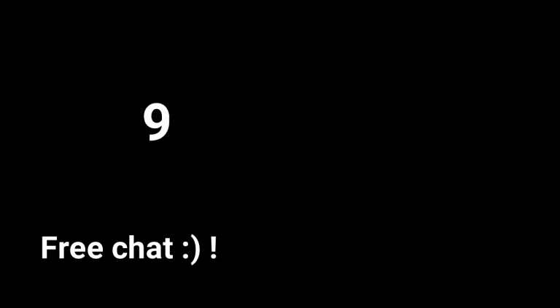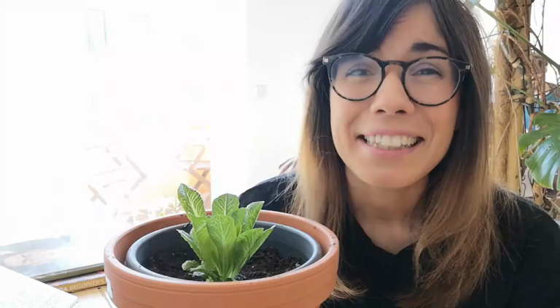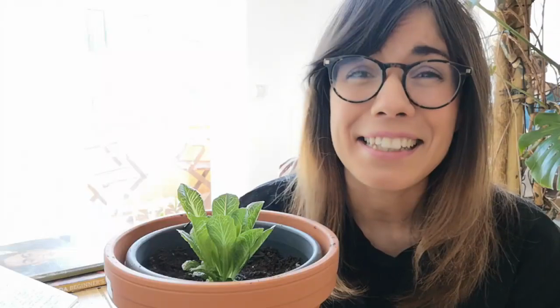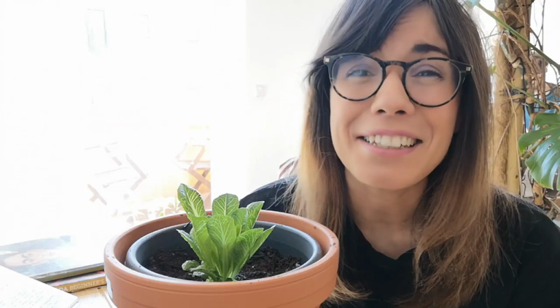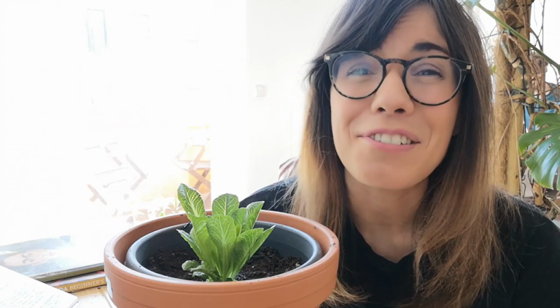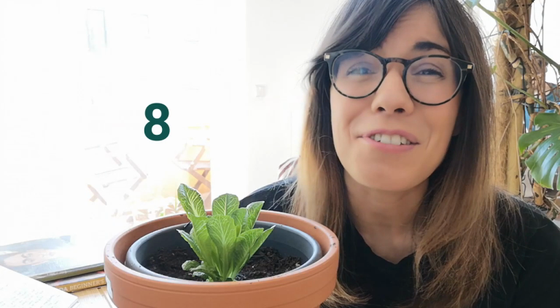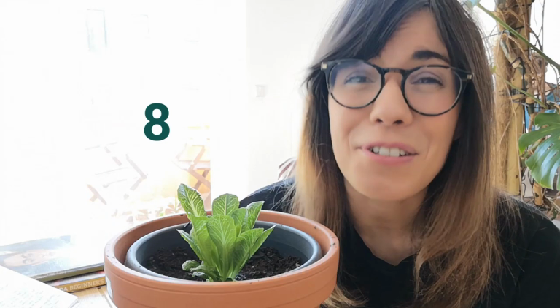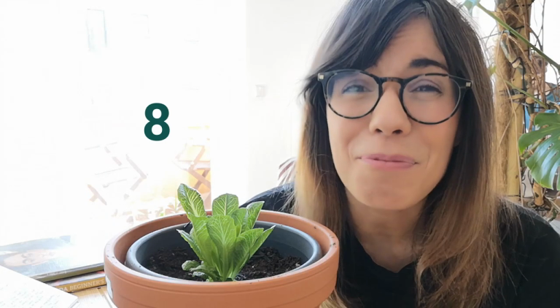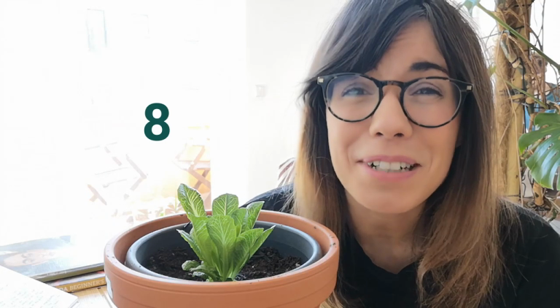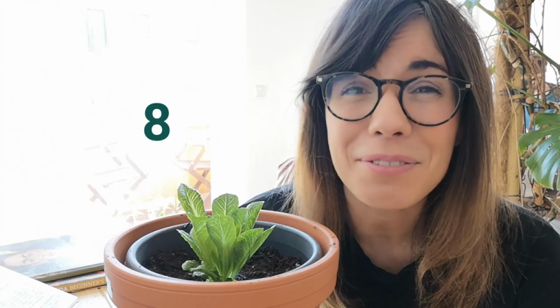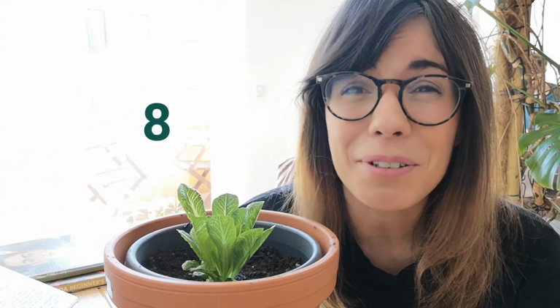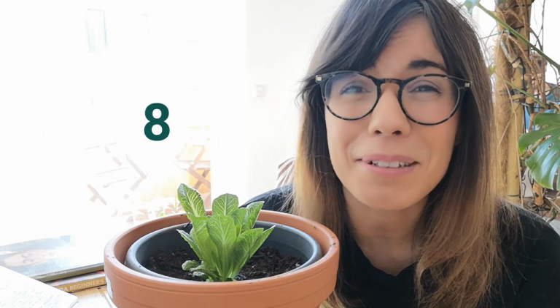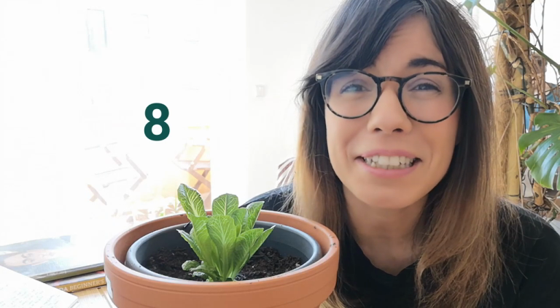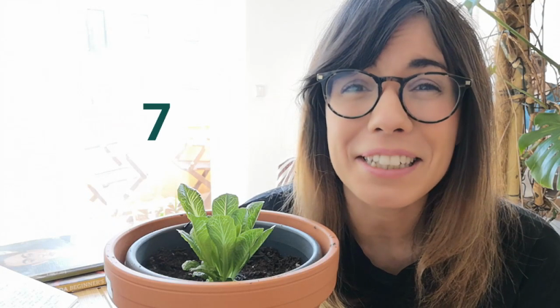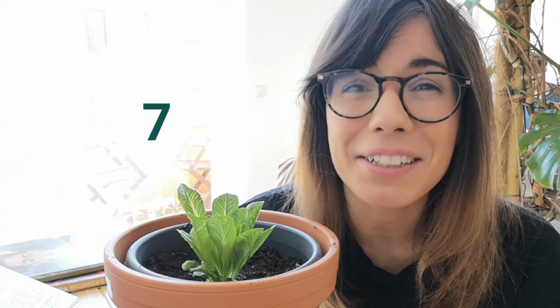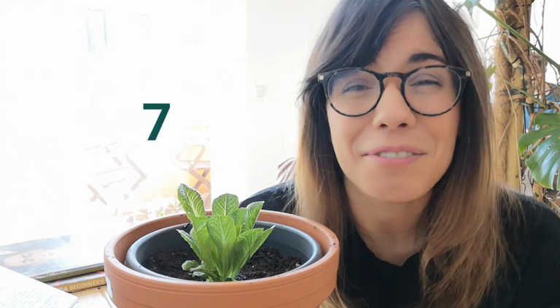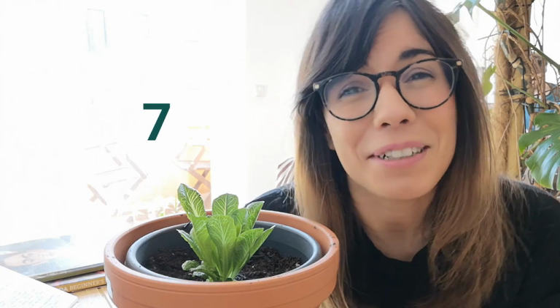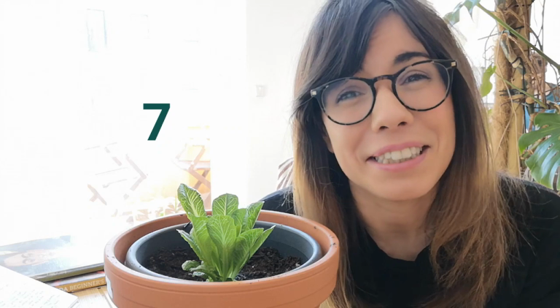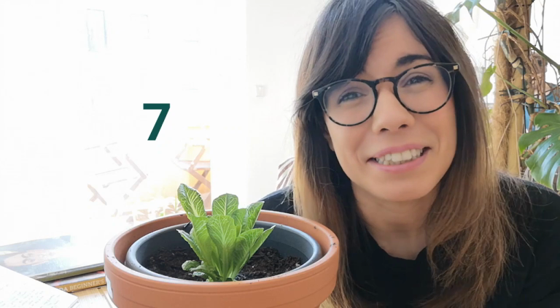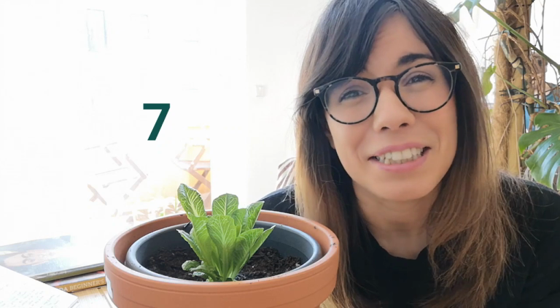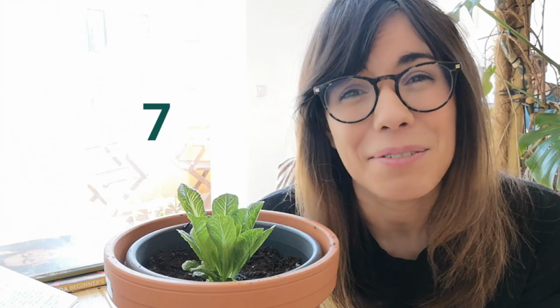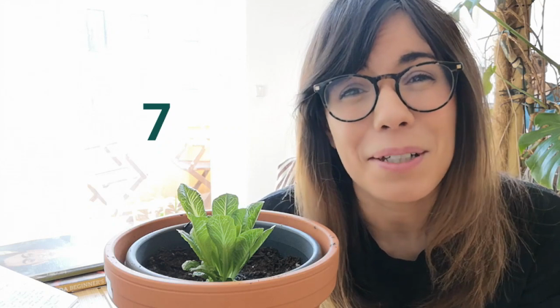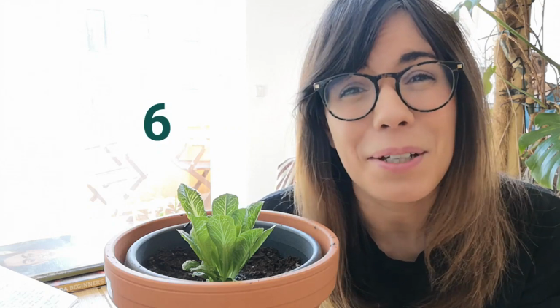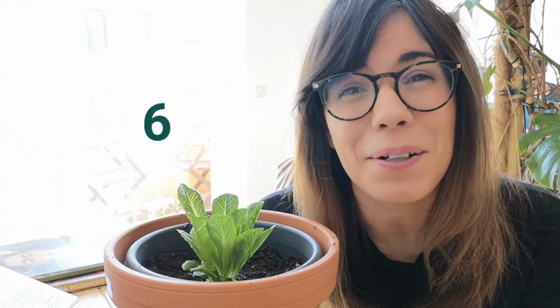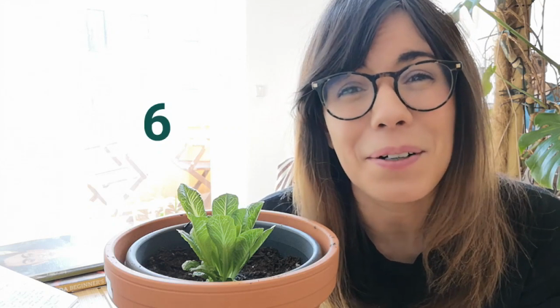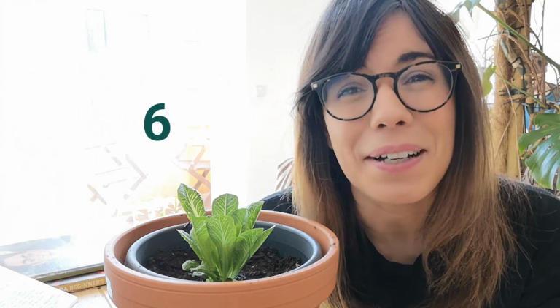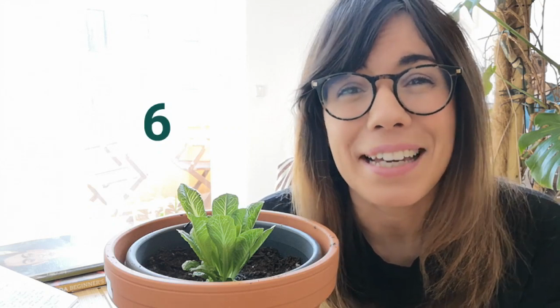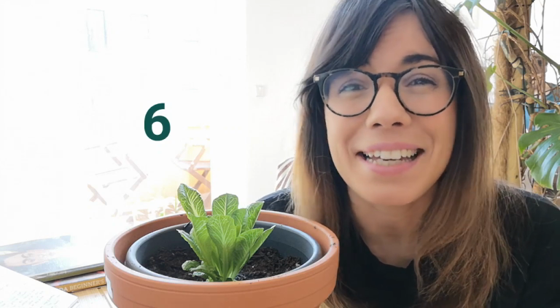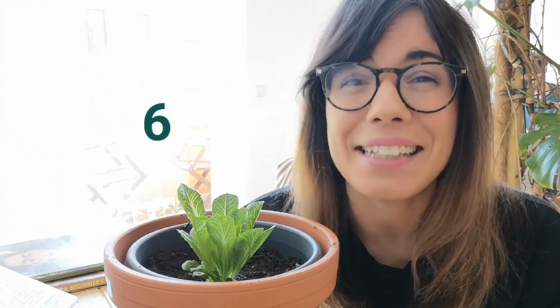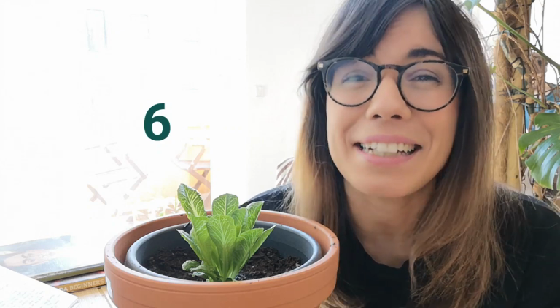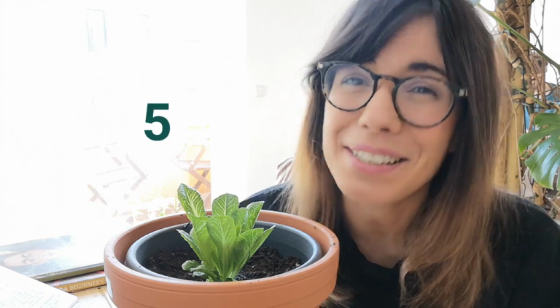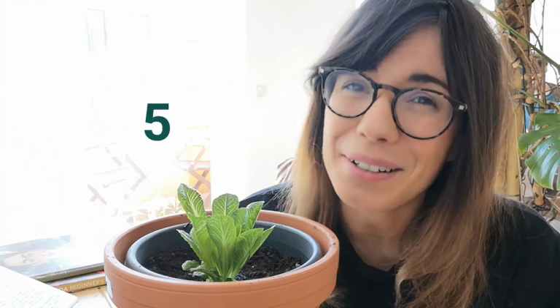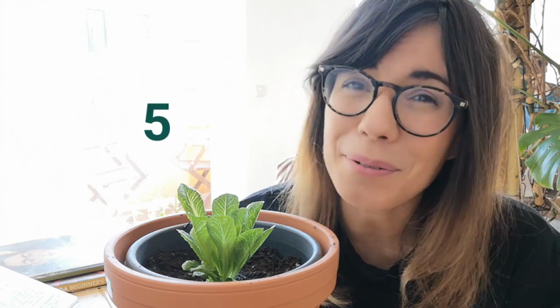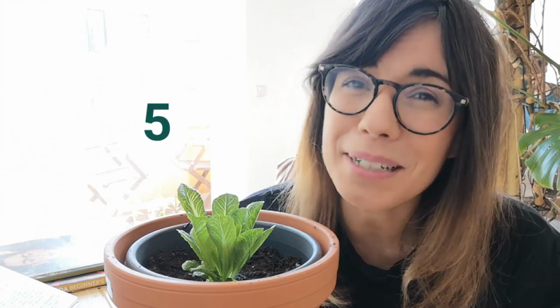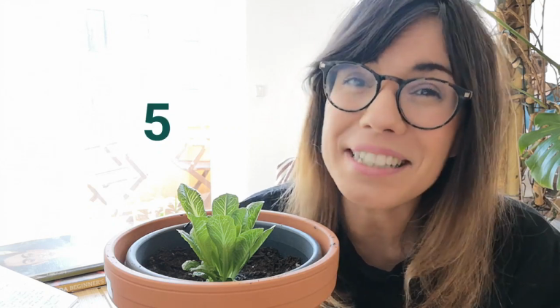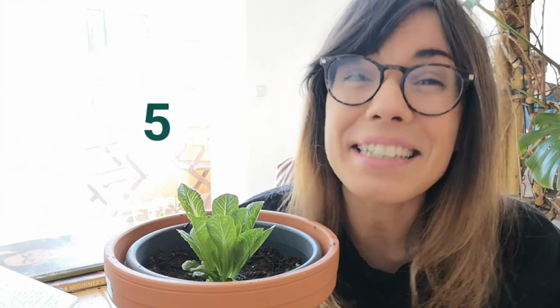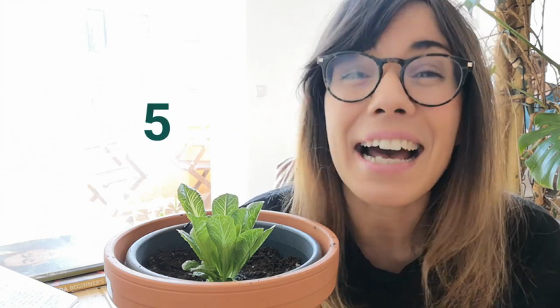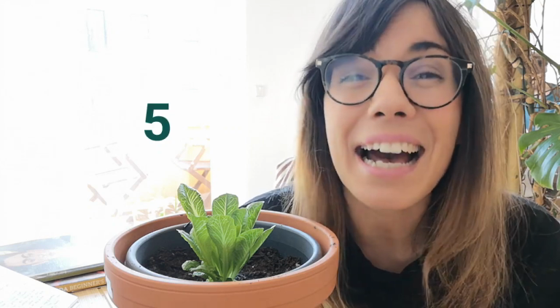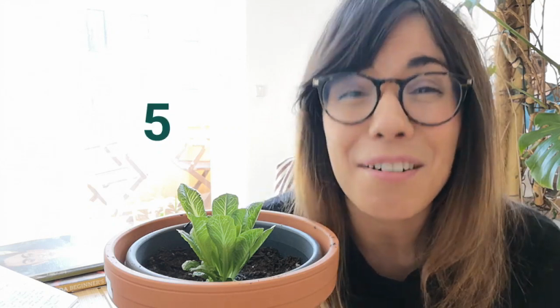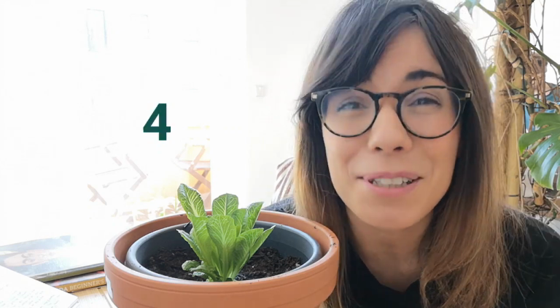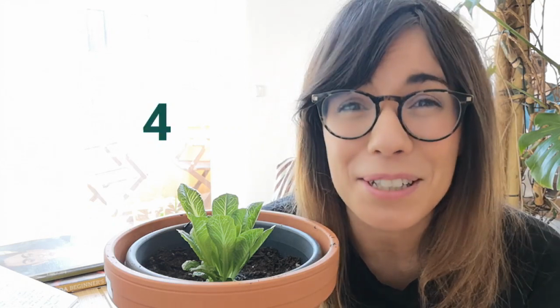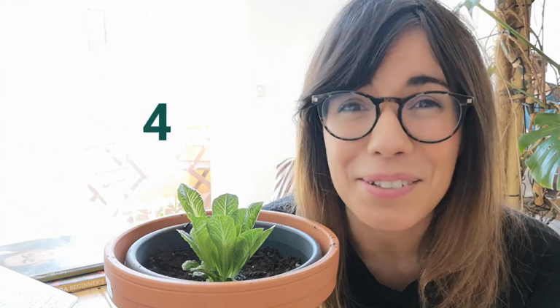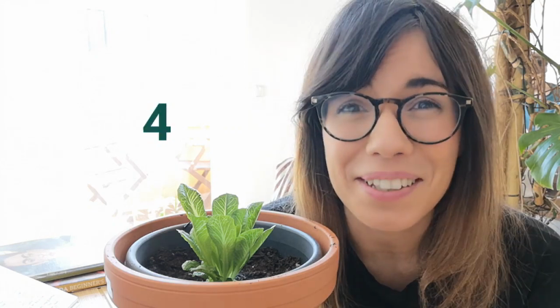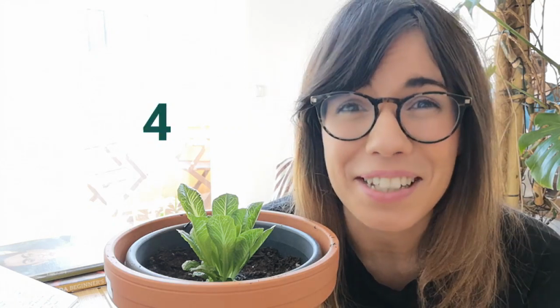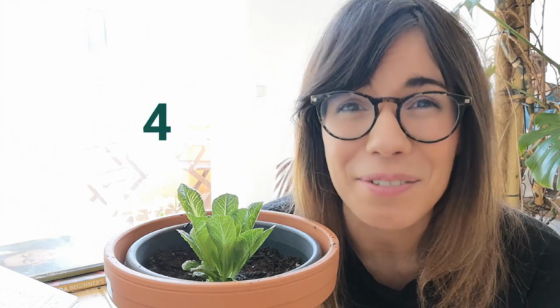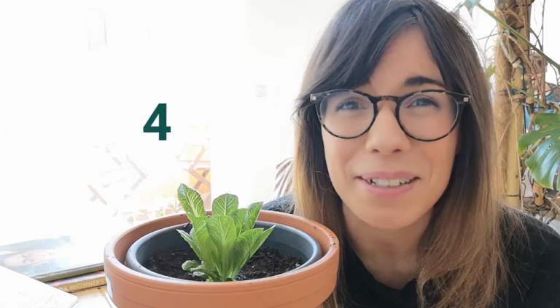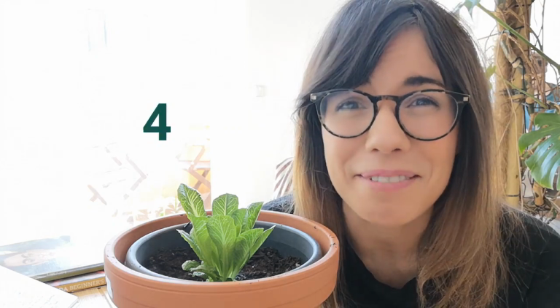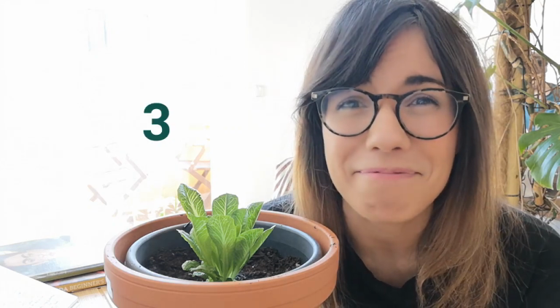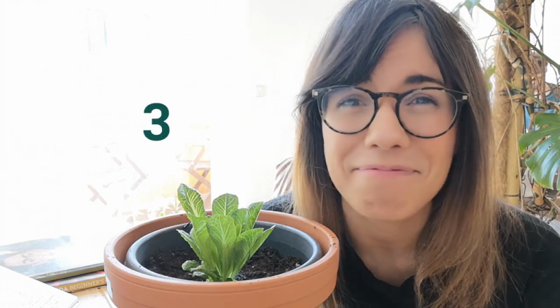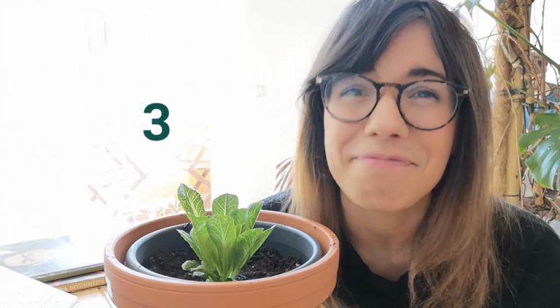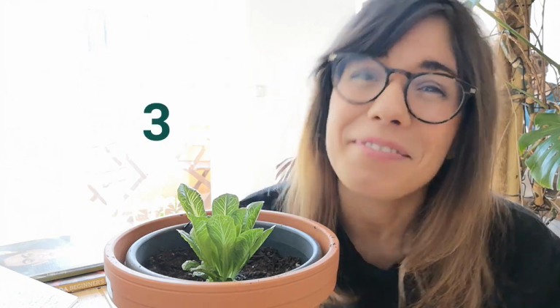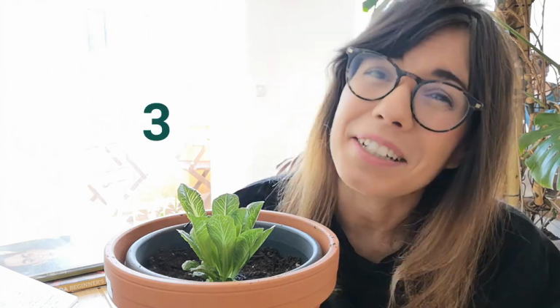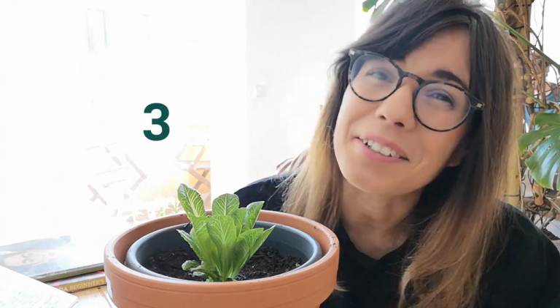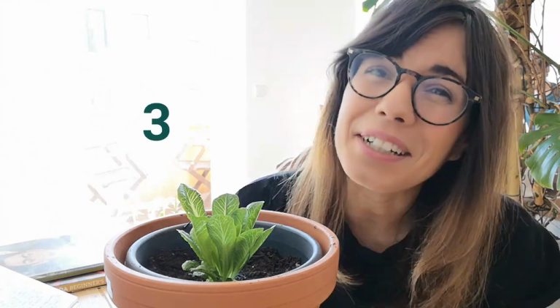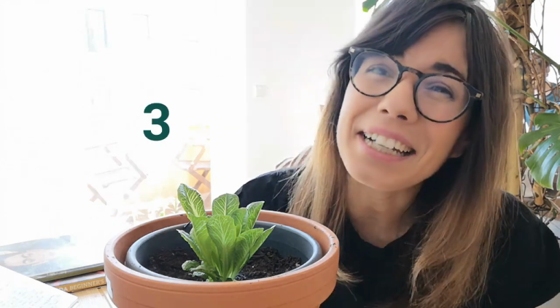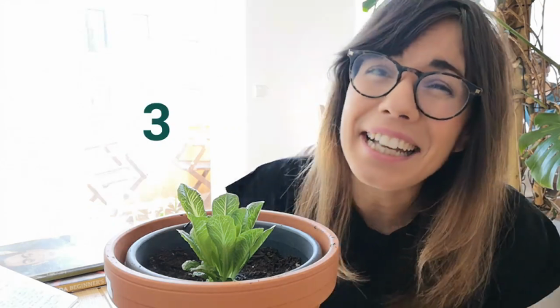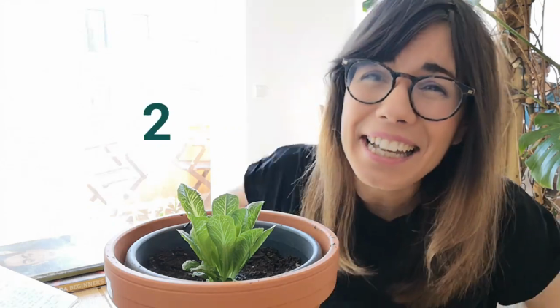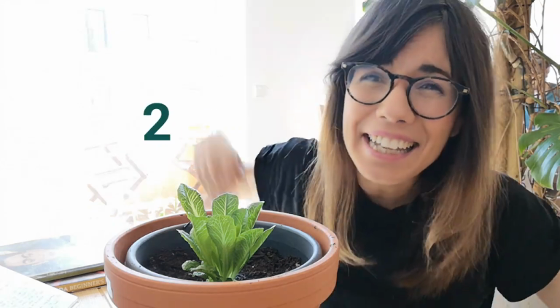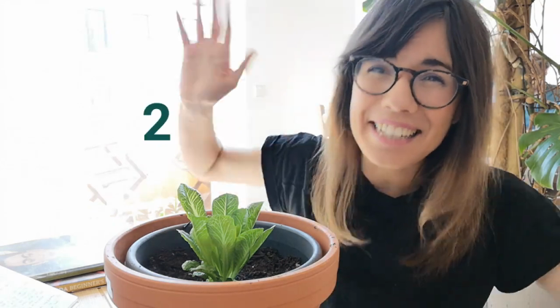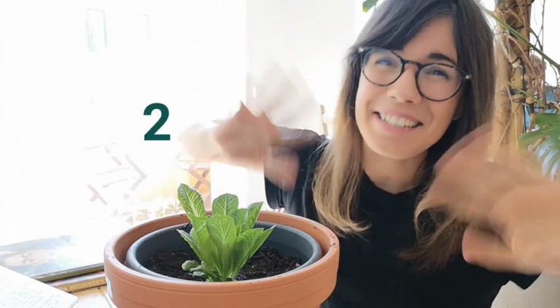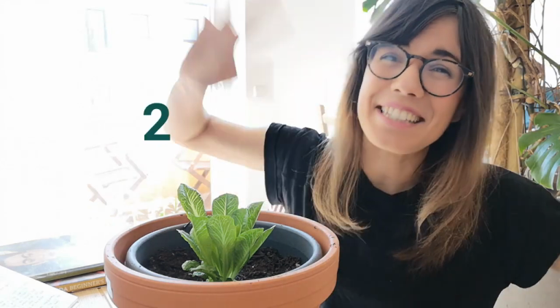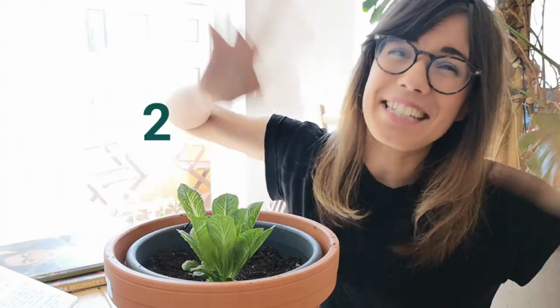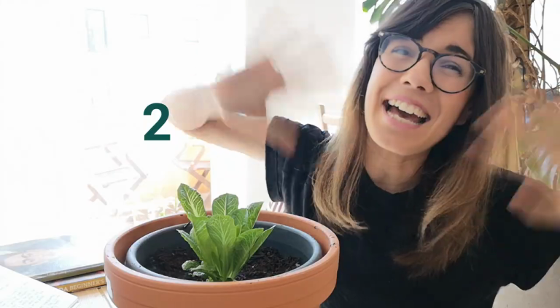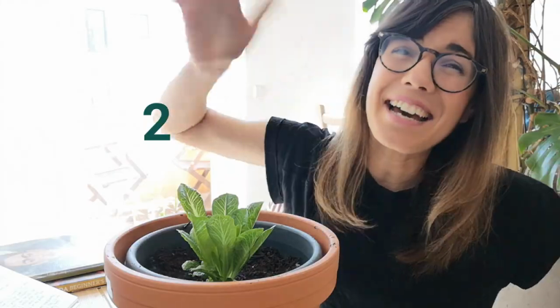Thank you so much for being here and watching this video, and as always, I will see you in the next one. Ciao!